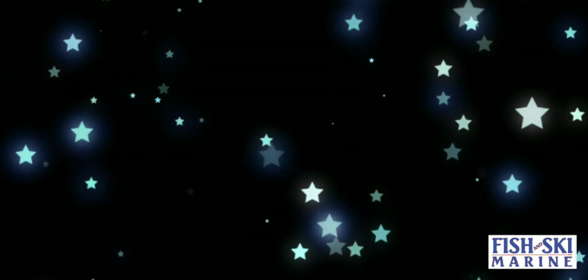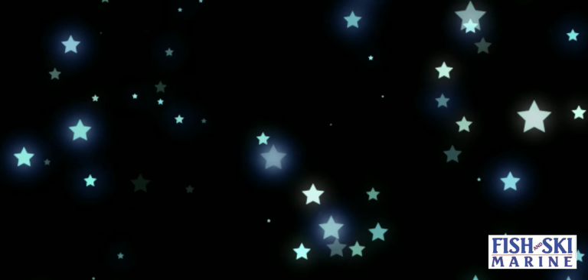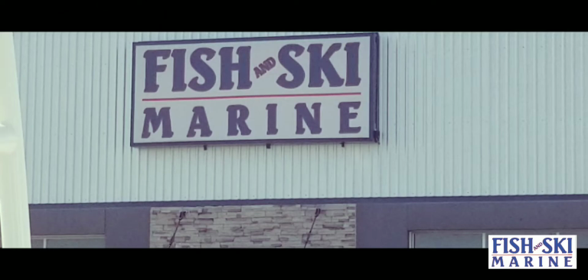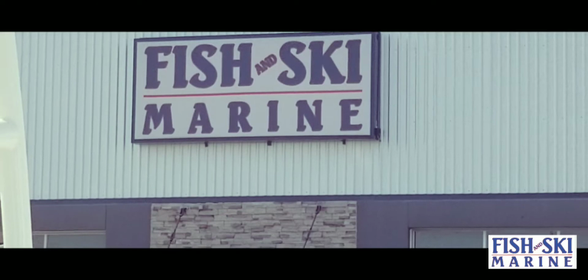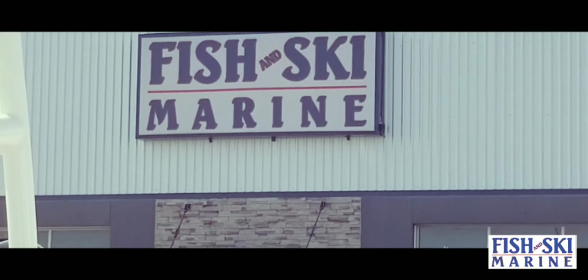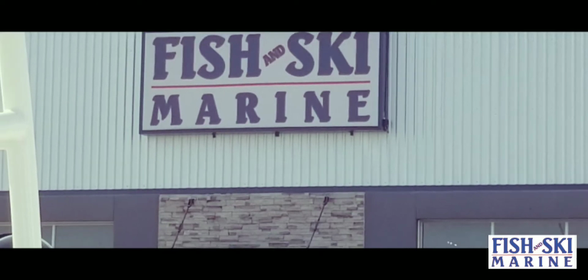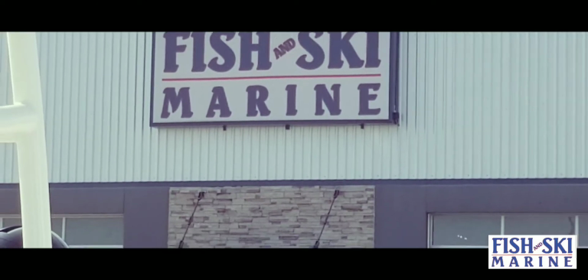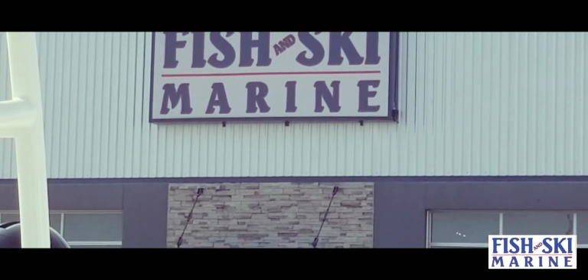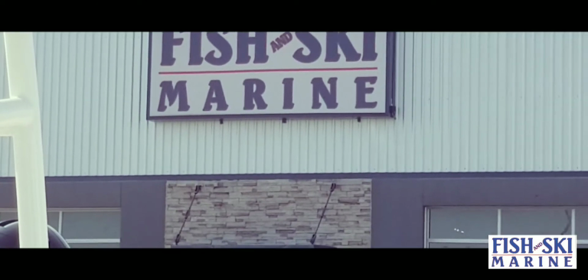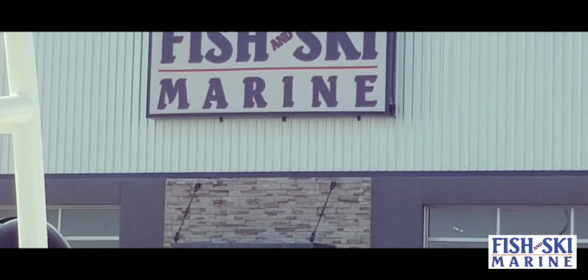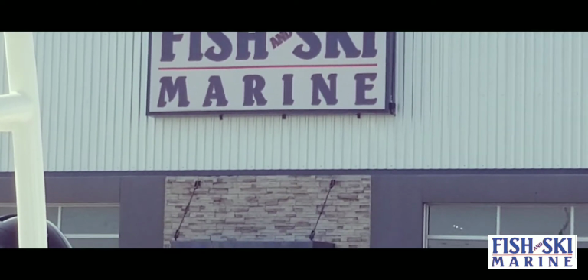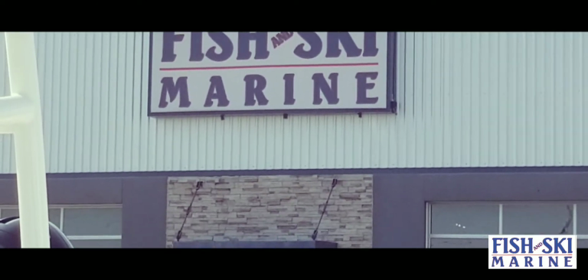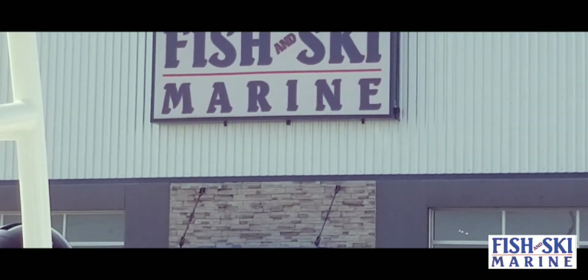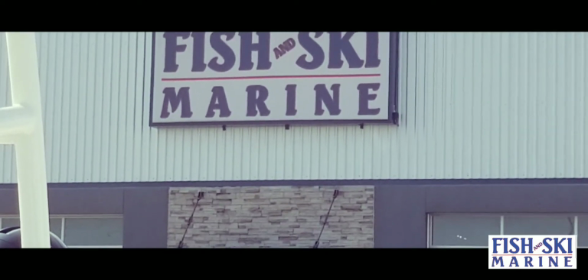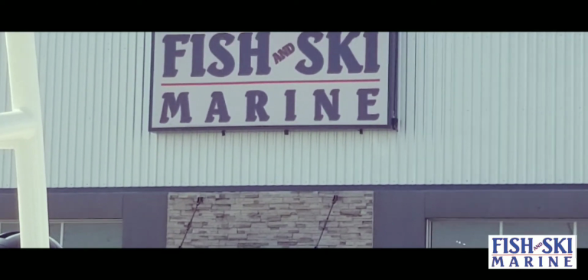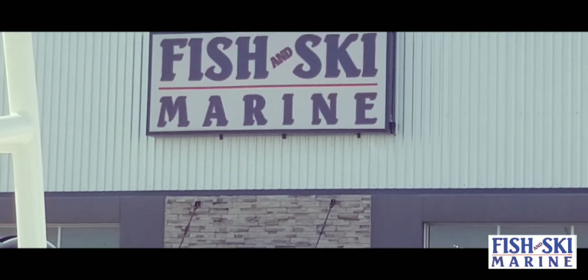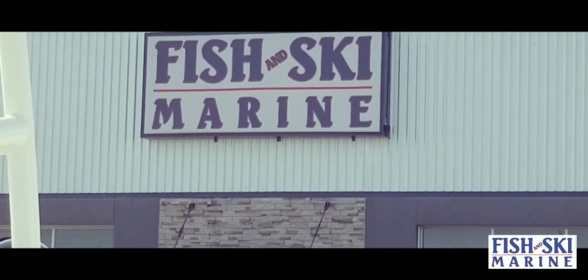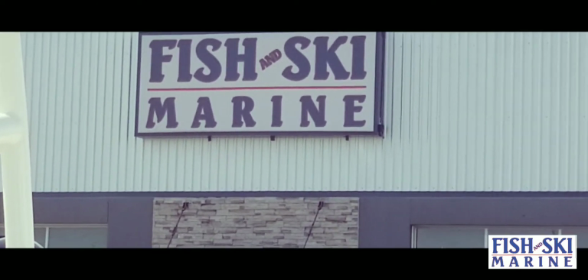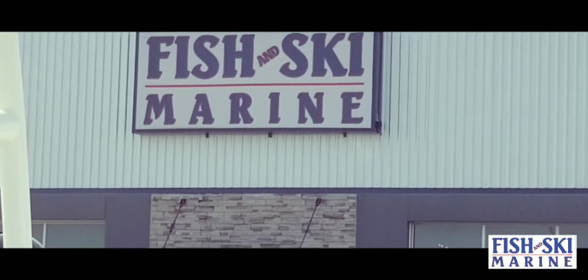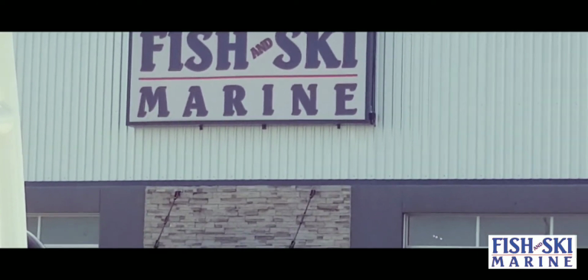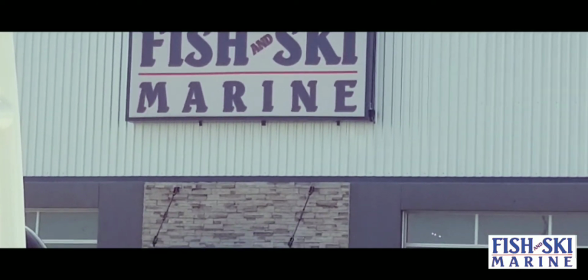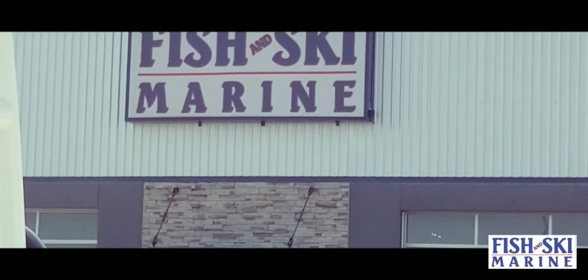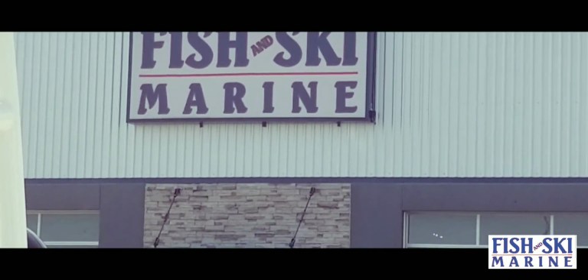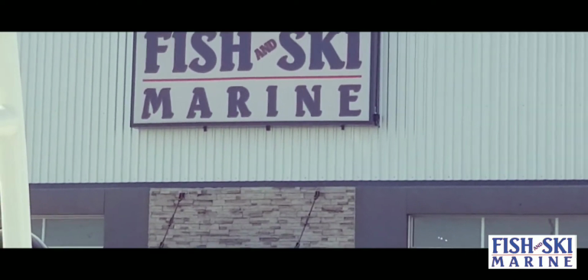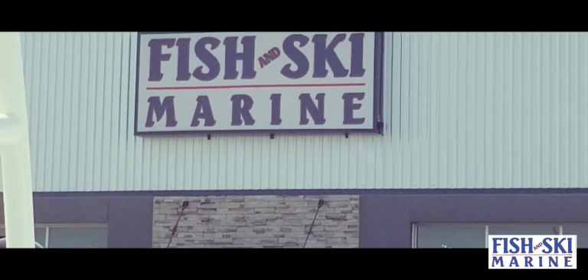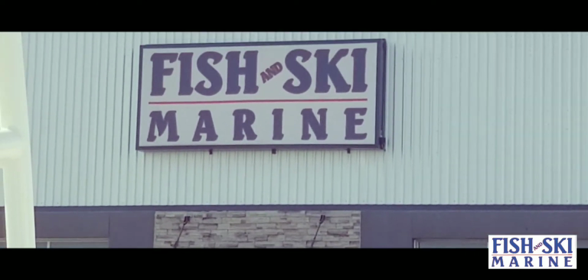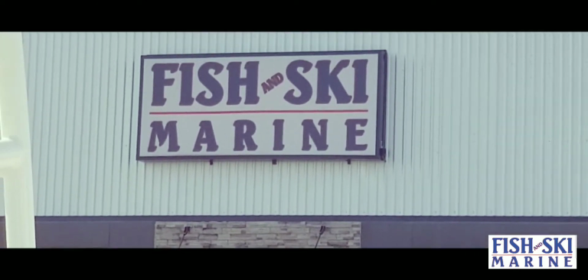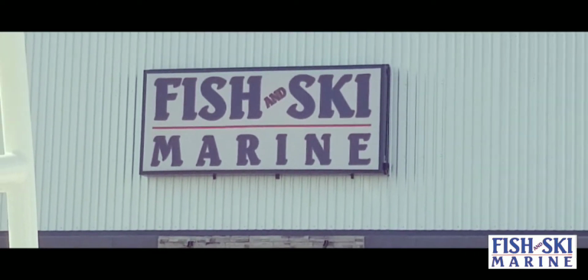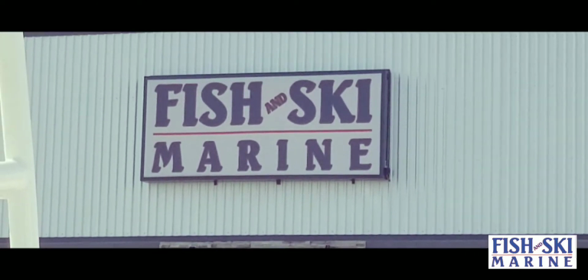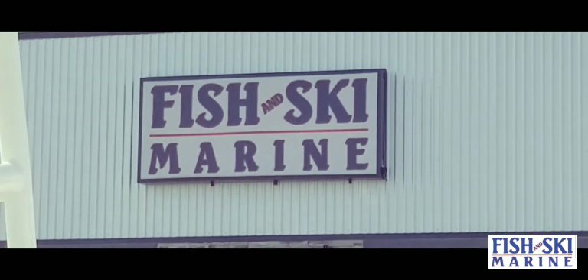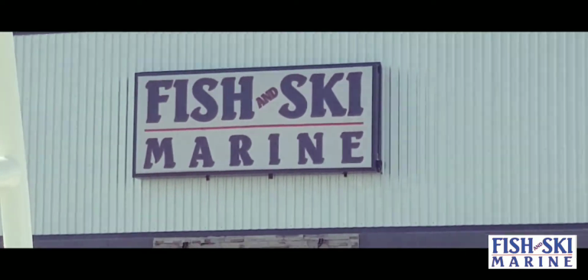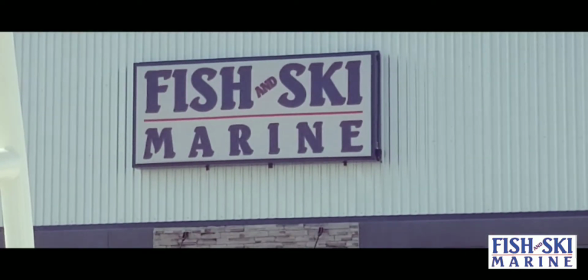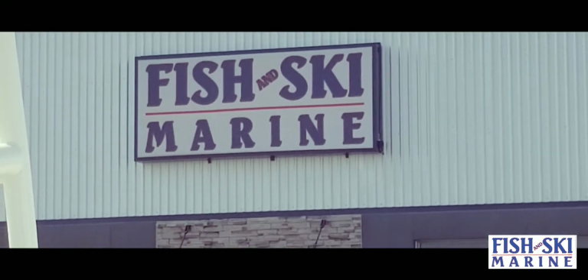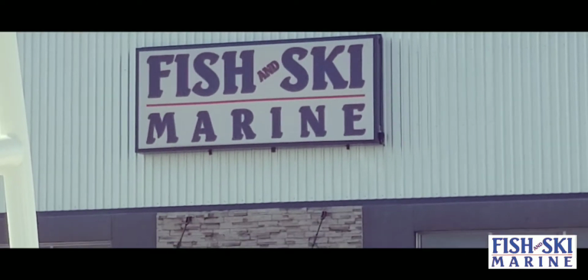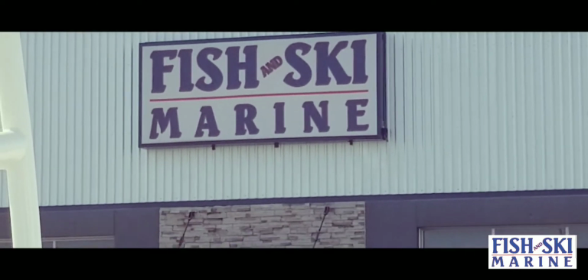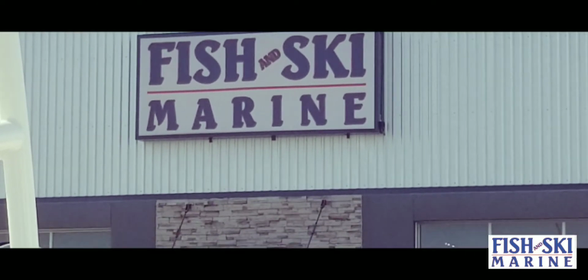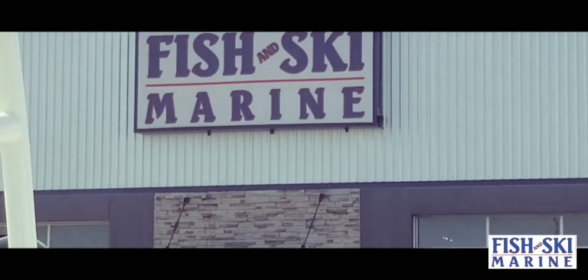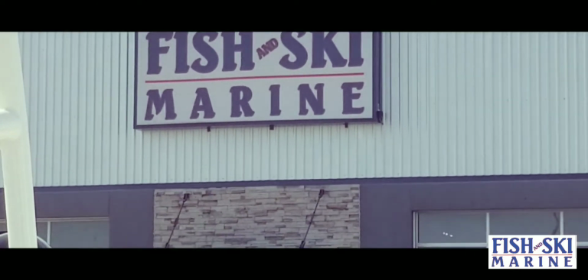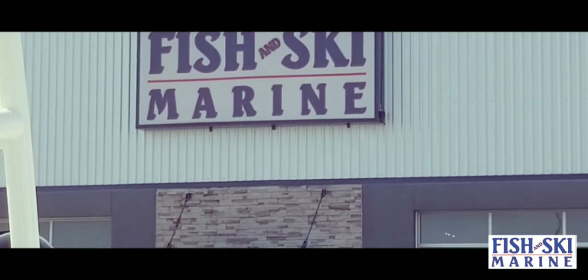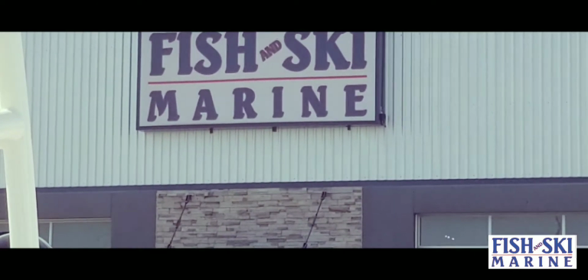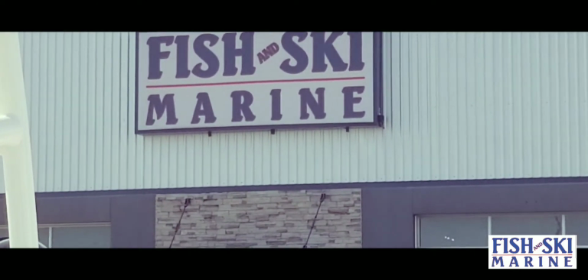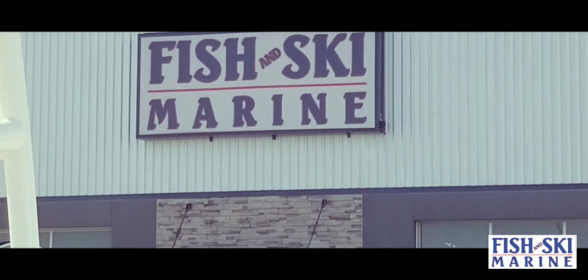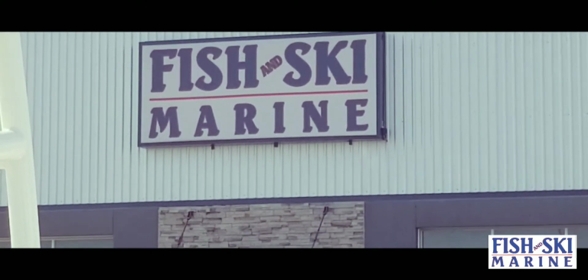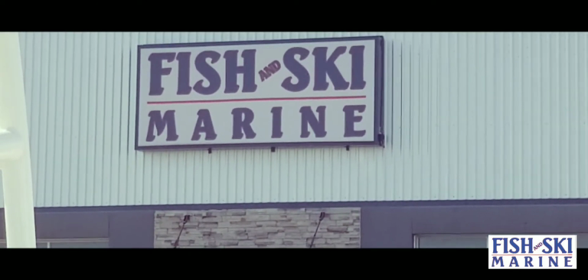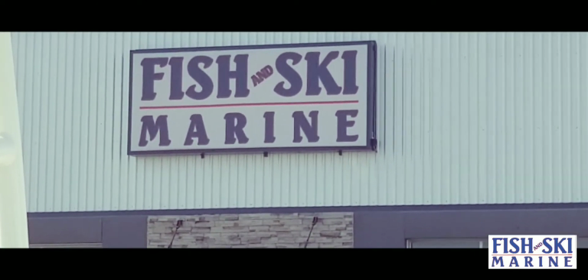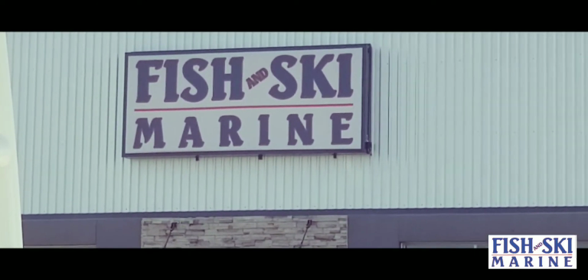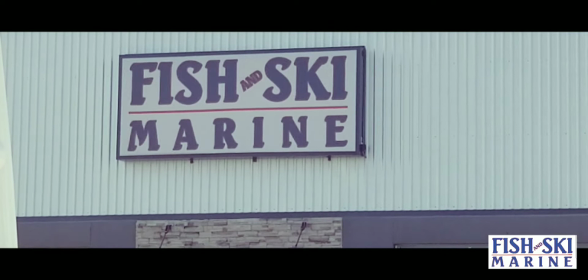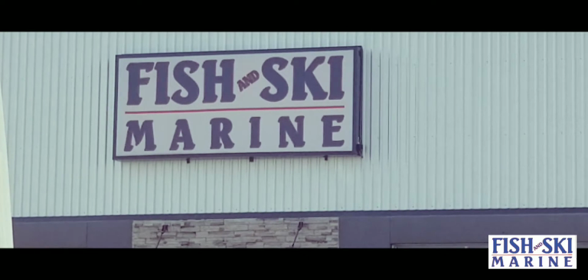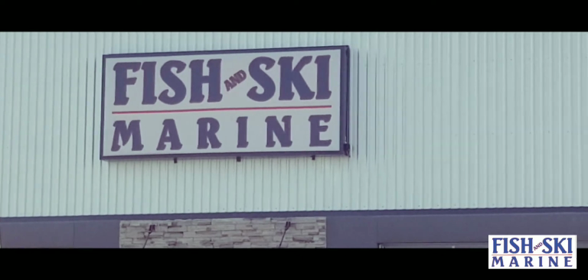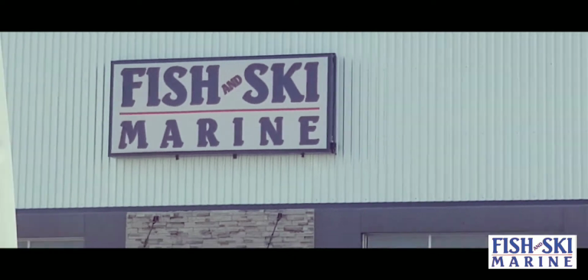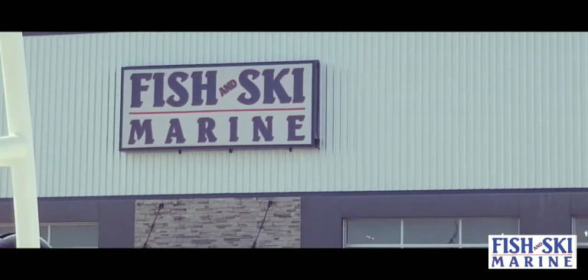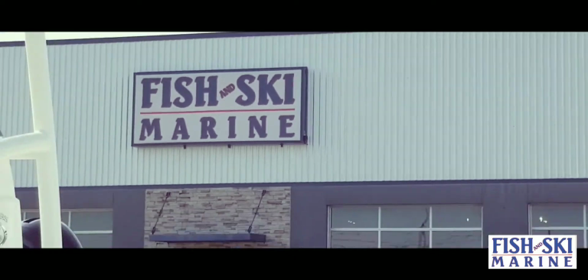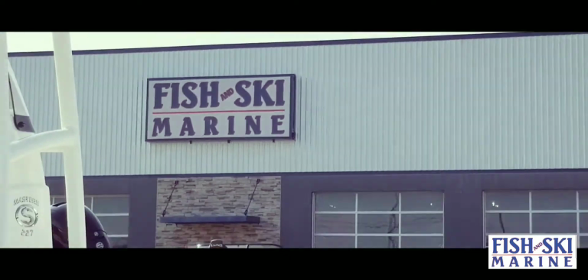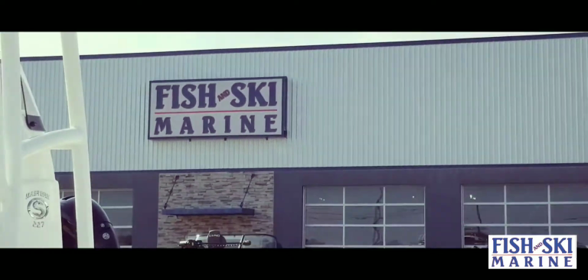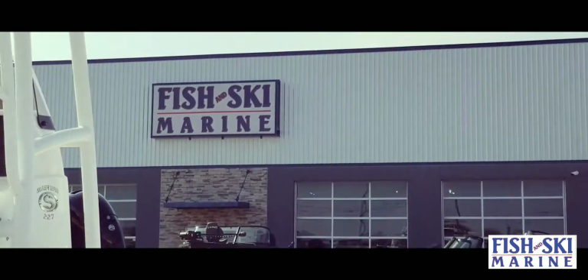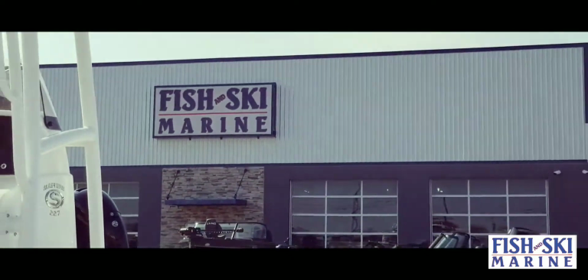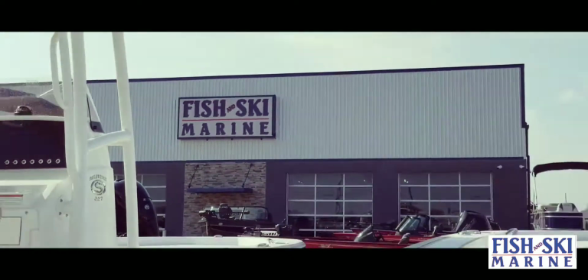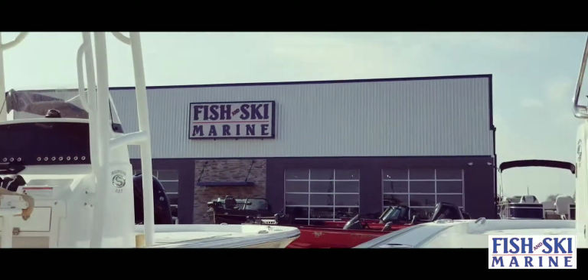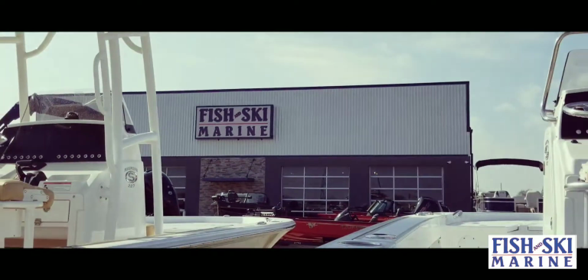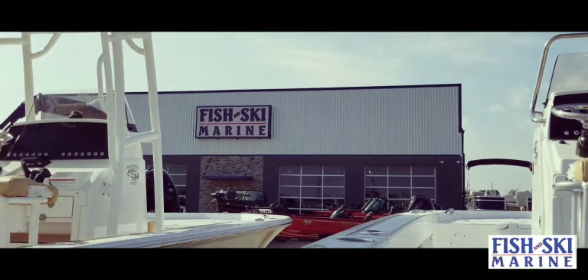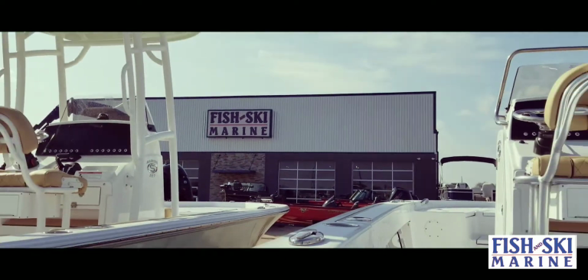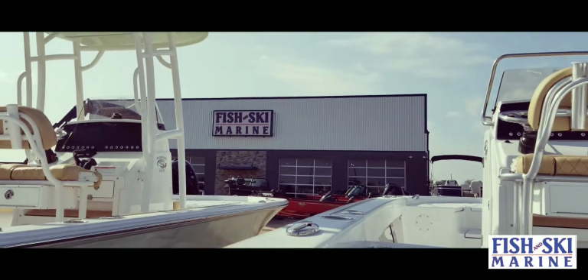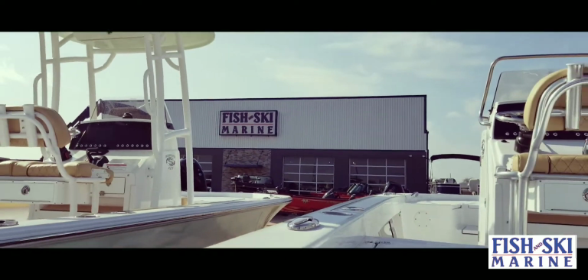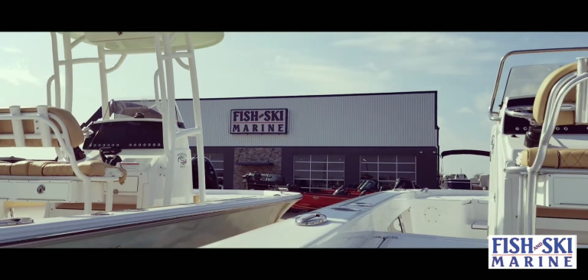Welcome to Fish and Ski Marine here in Sanger, Texas. Let's go in and take a look at another one of our brand new boats that we just got in.